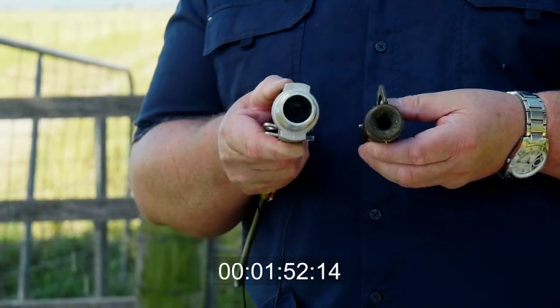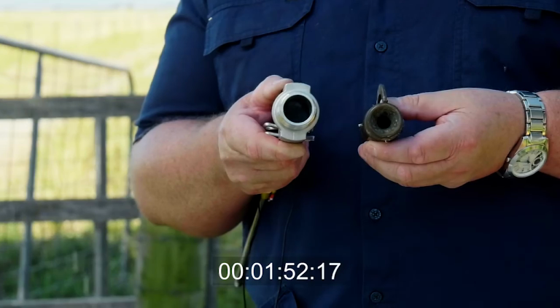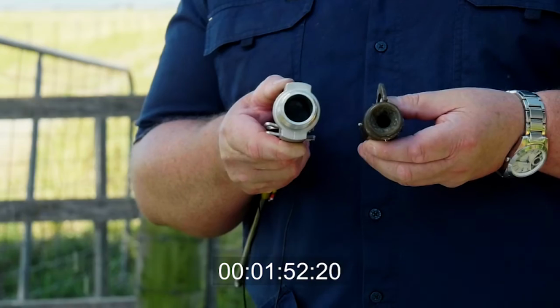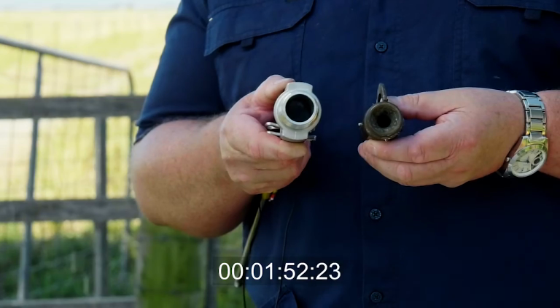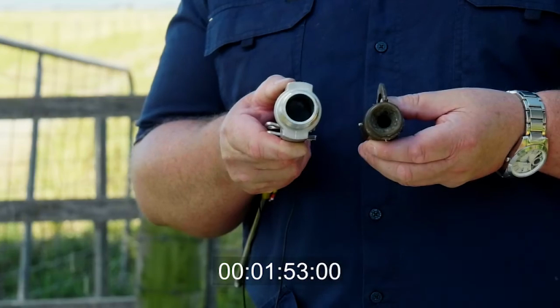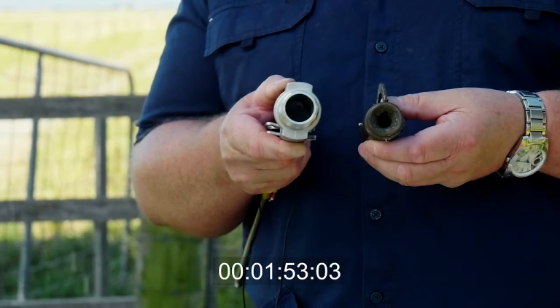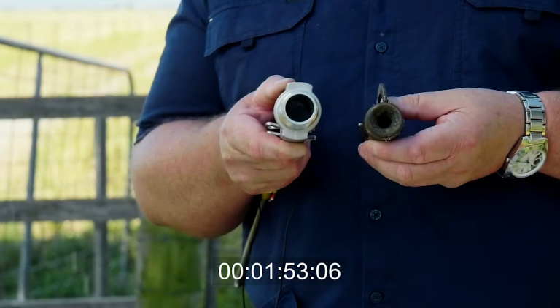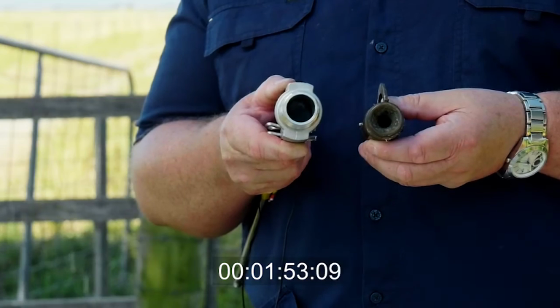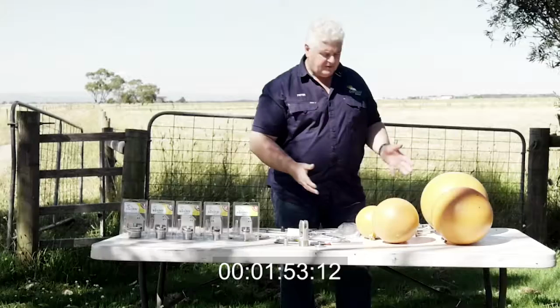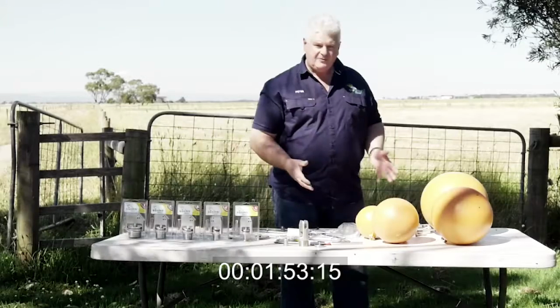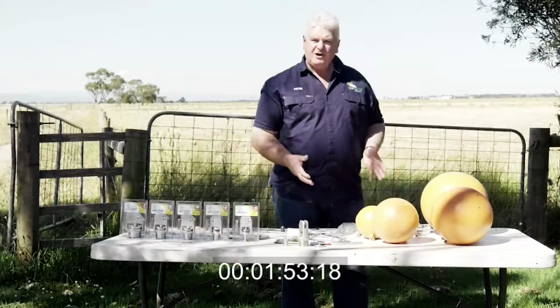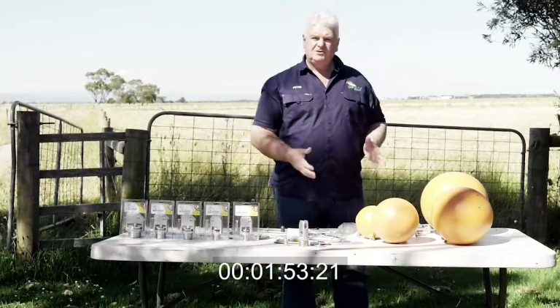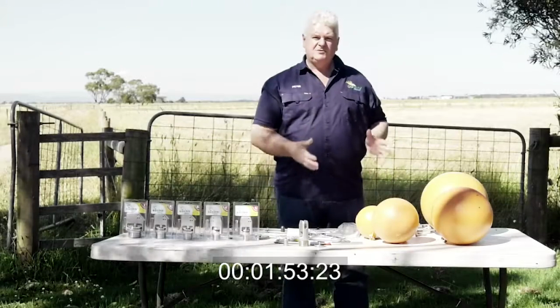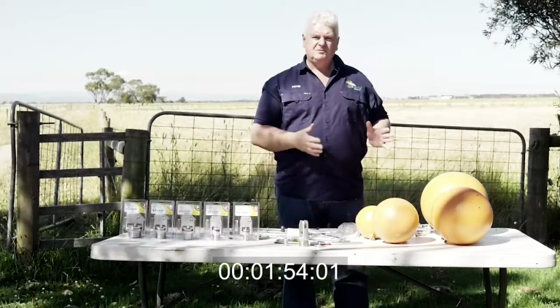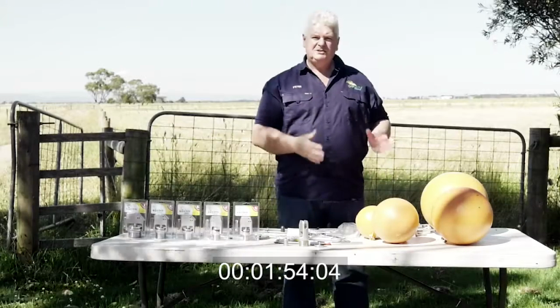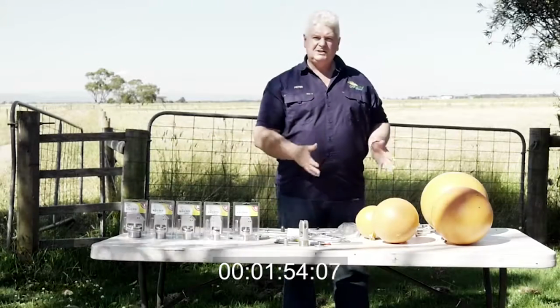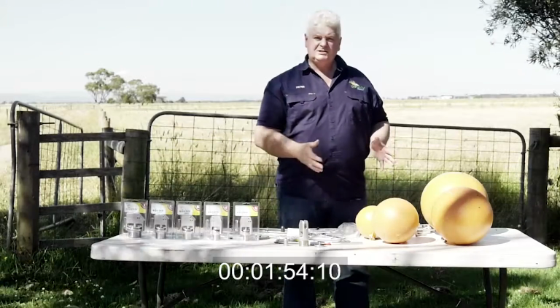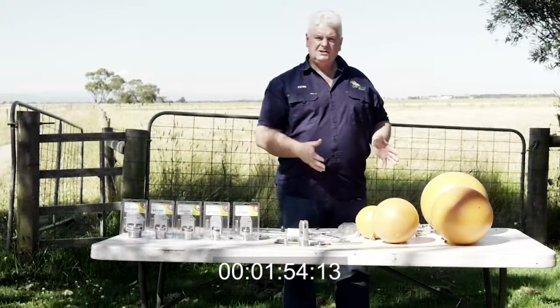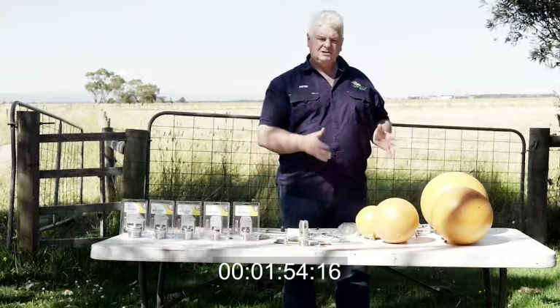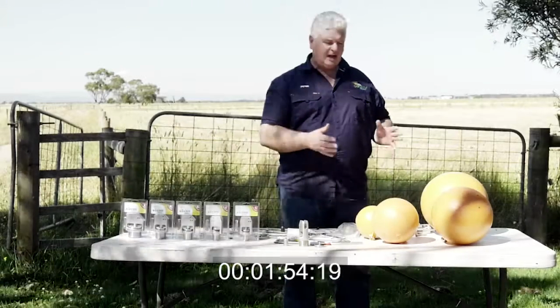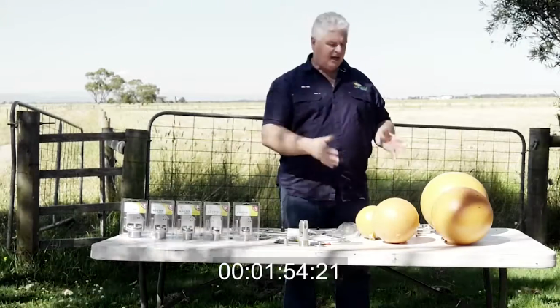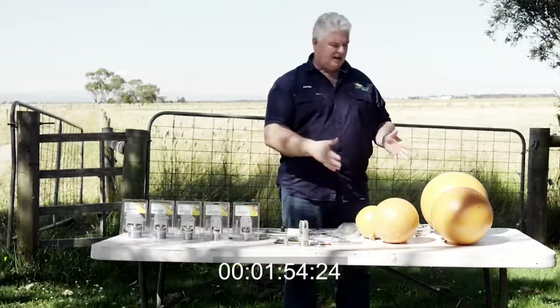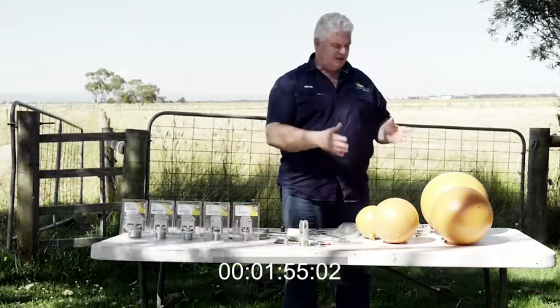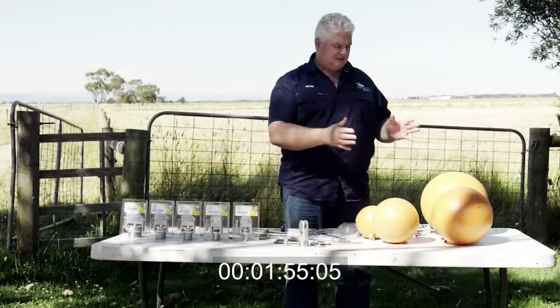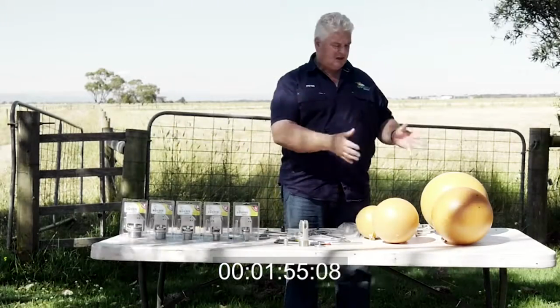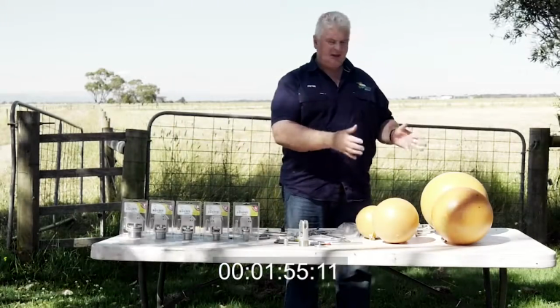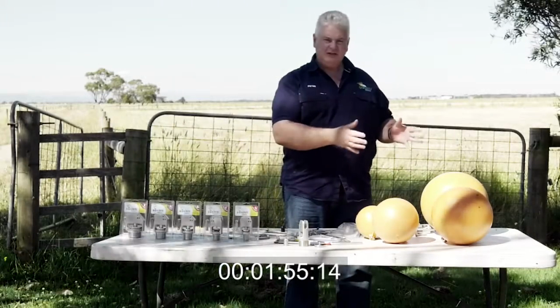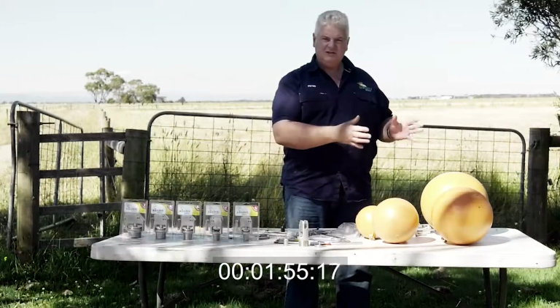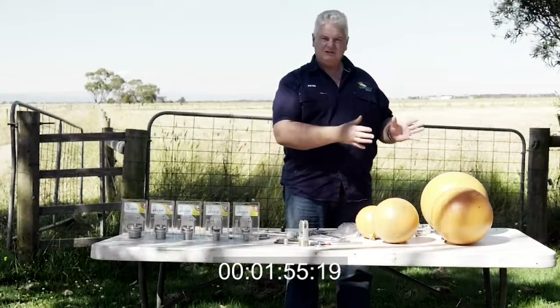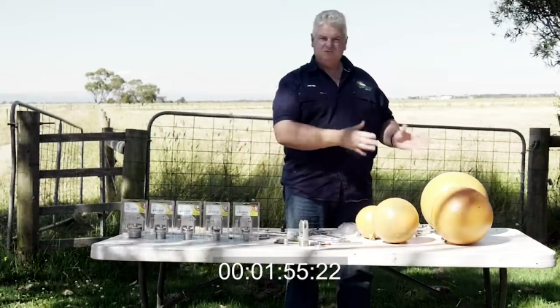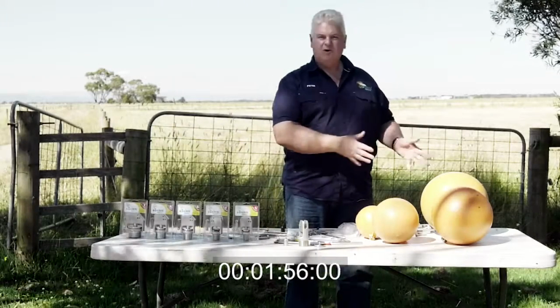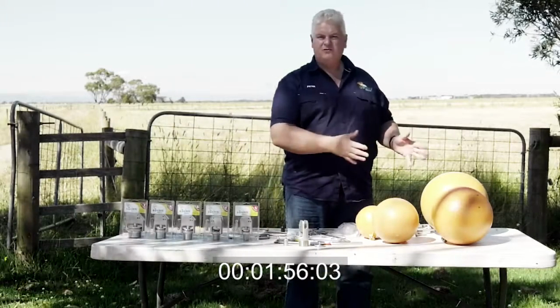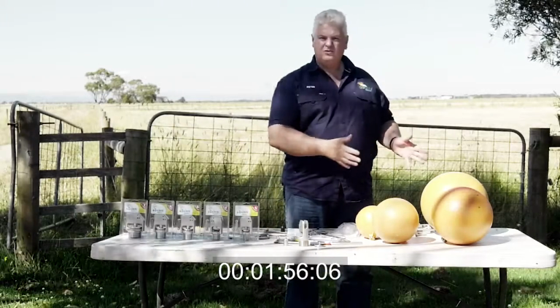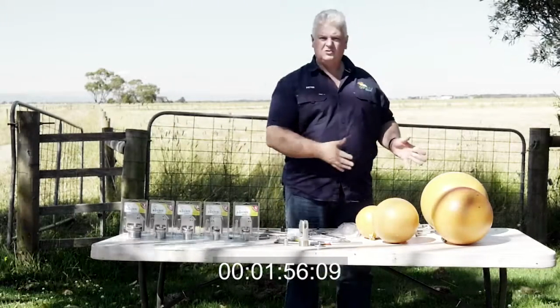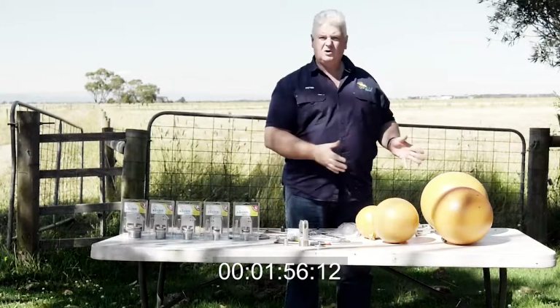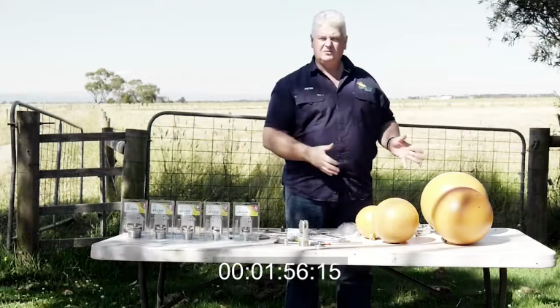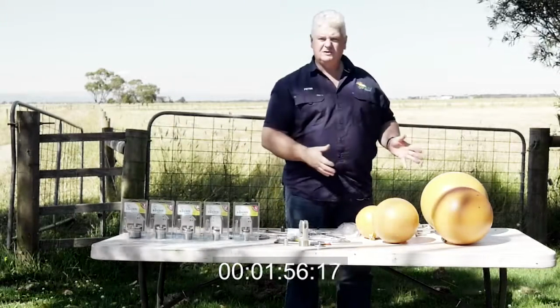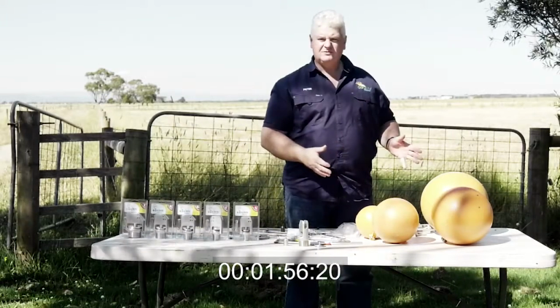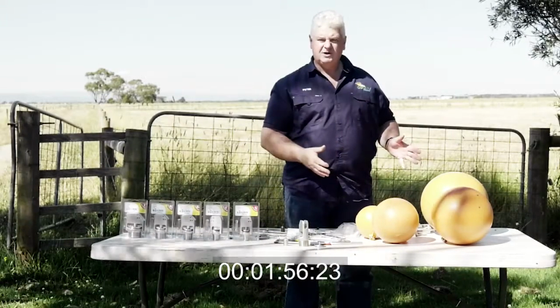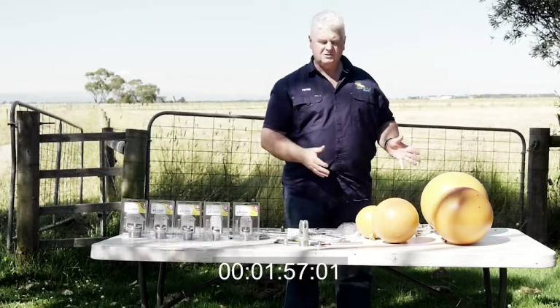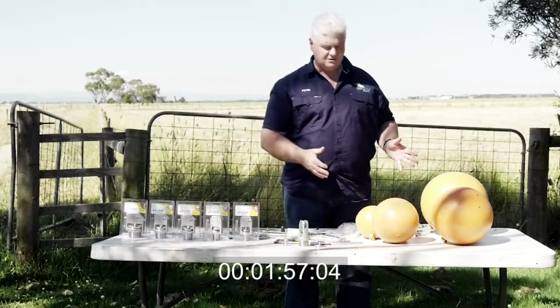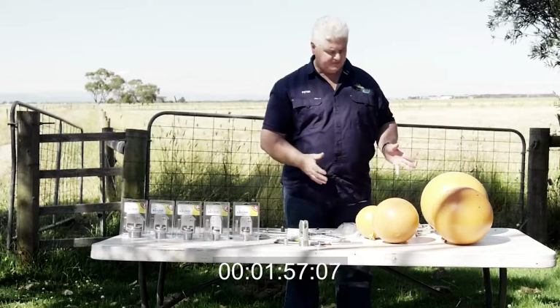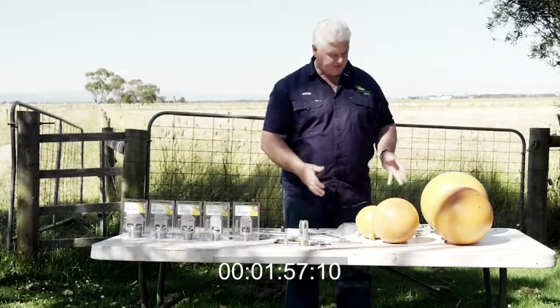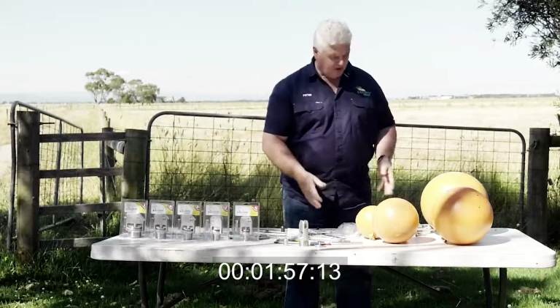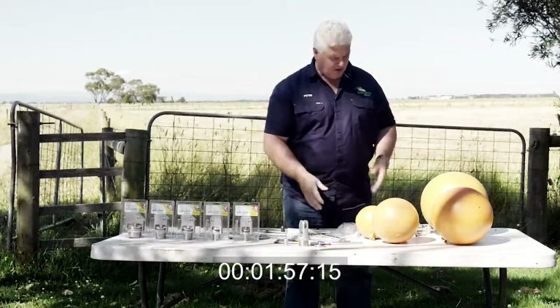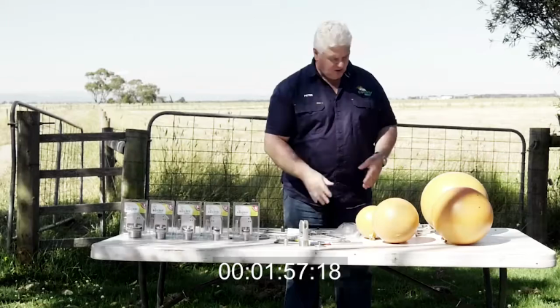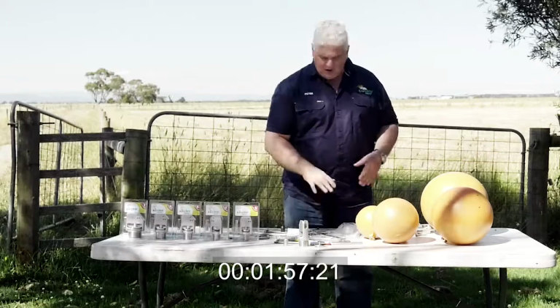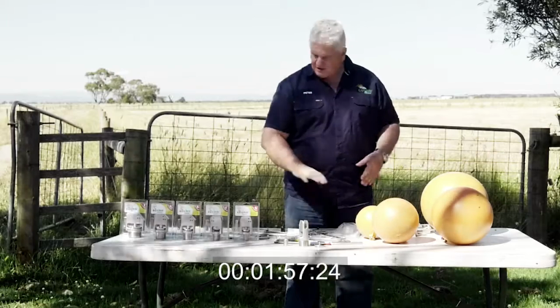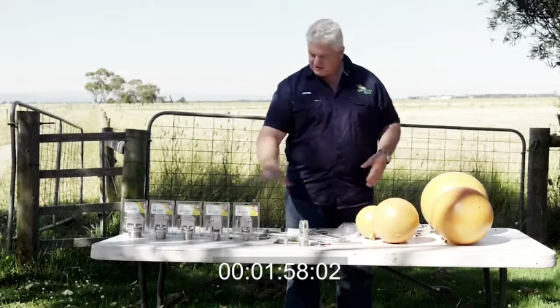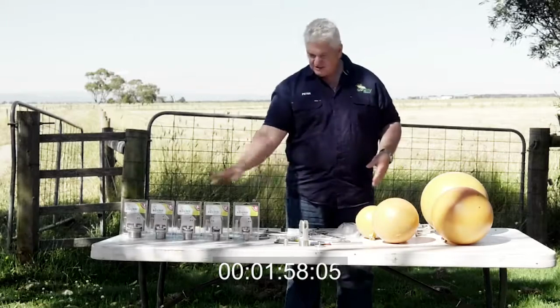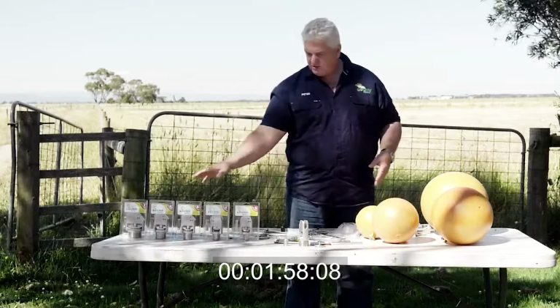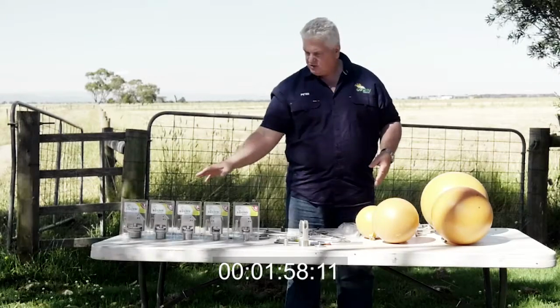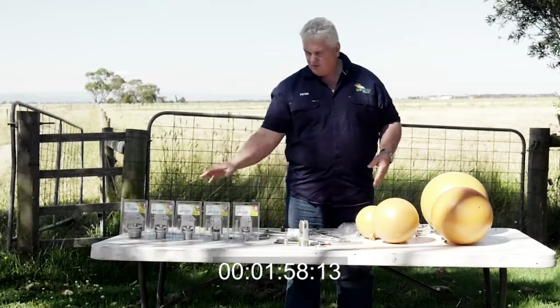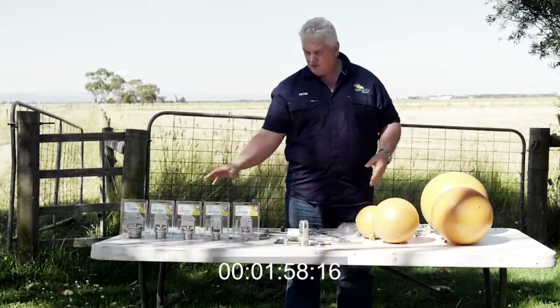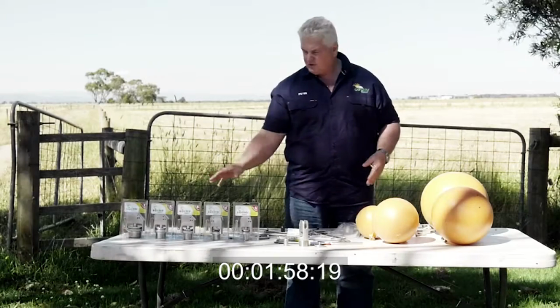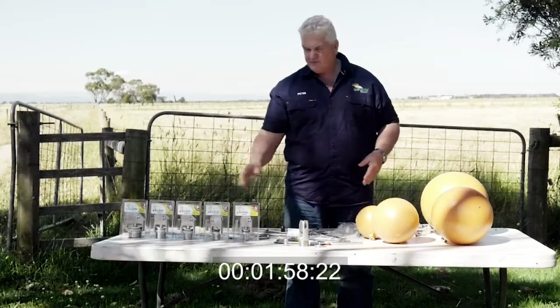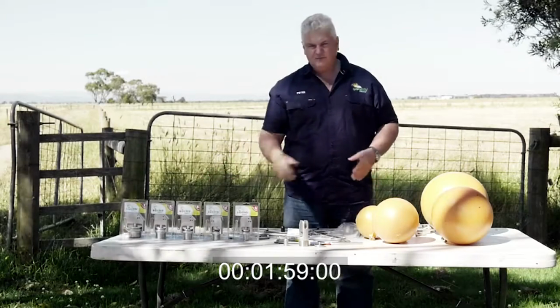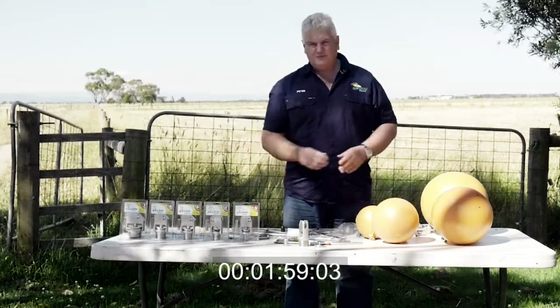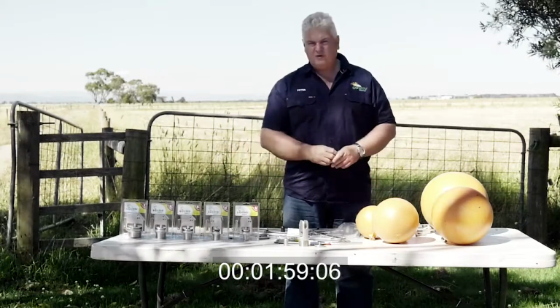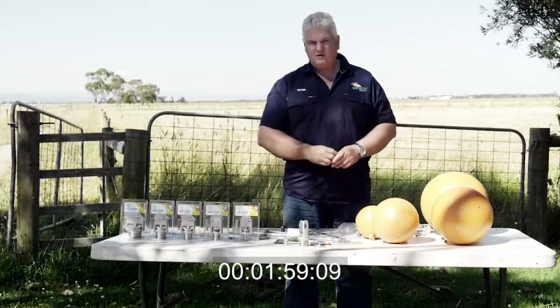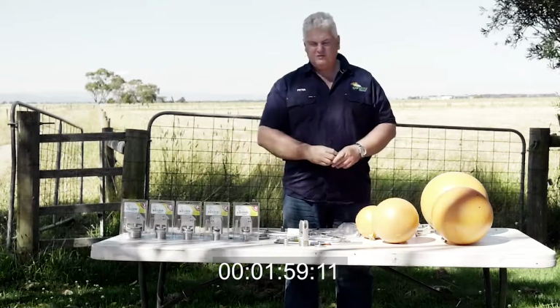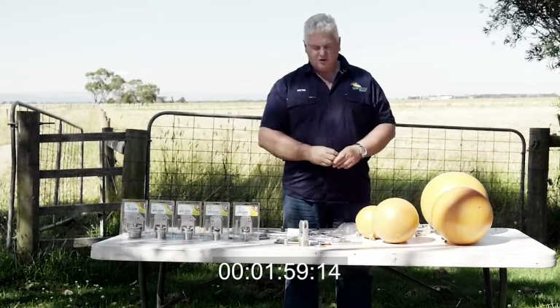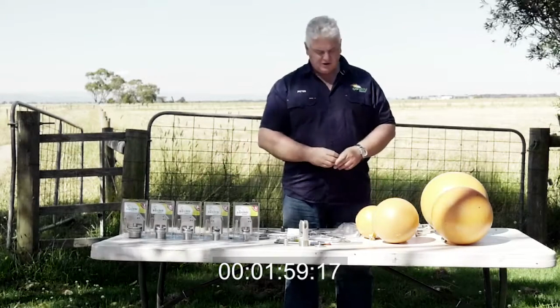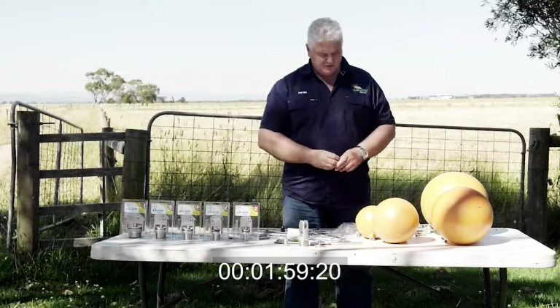We do a number of different floats from 6 inch, 8 inch, 10 inch, right through to 12 inch floats. We do all different float sizes.